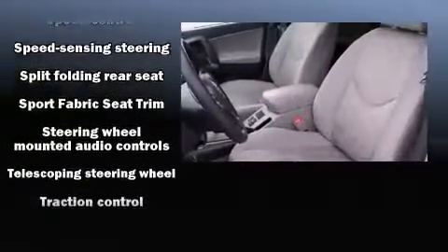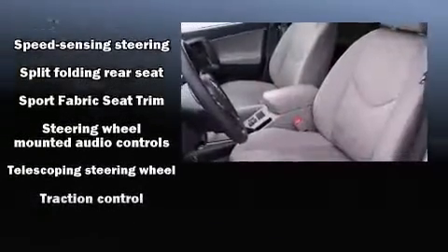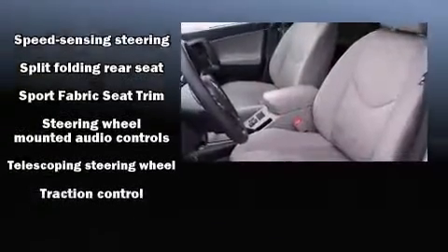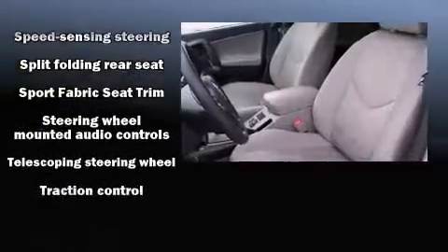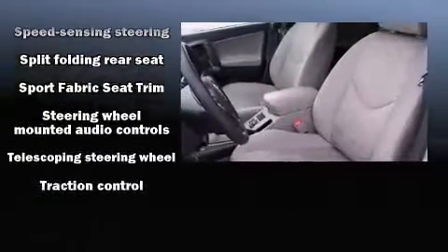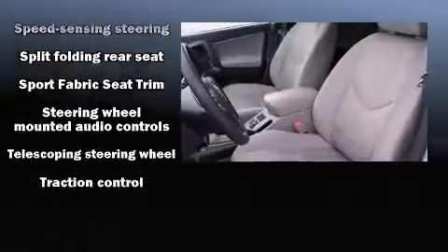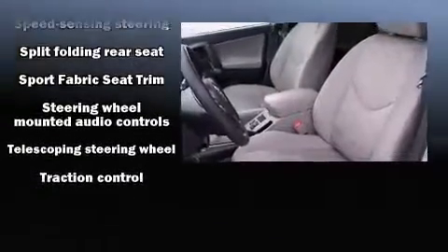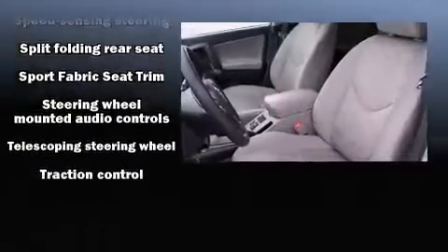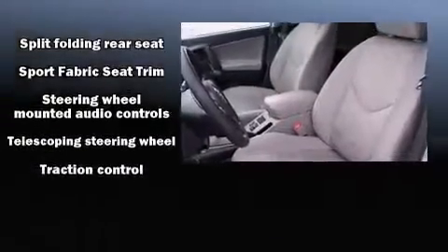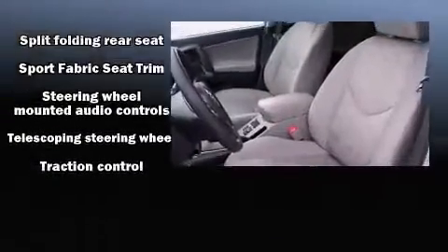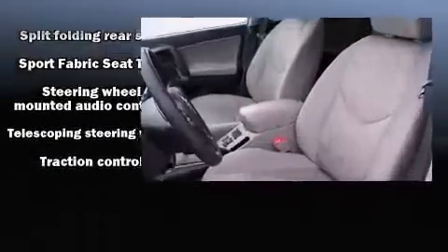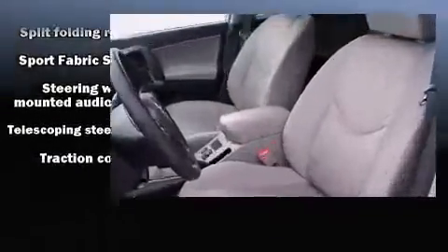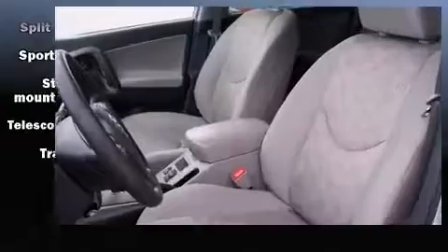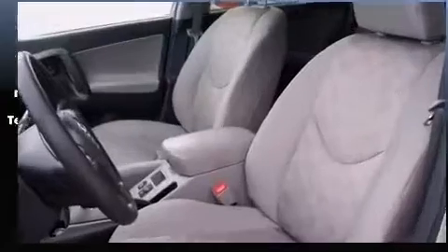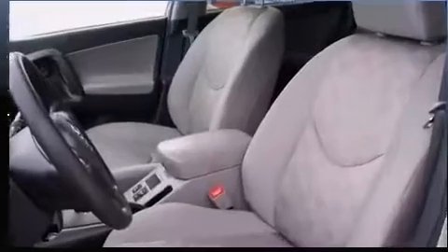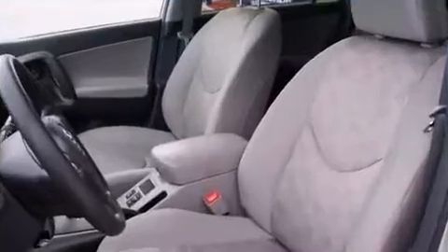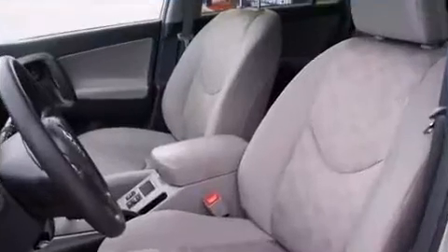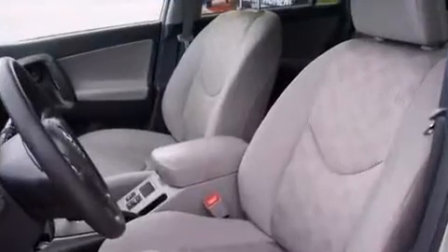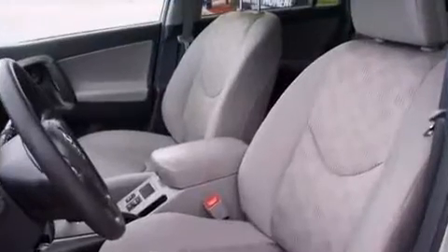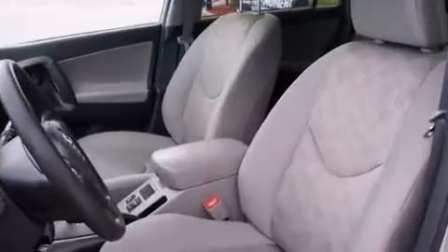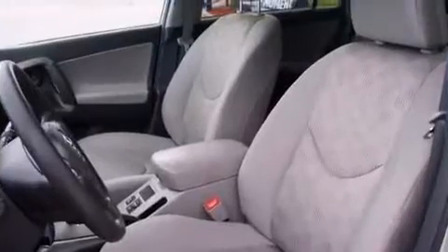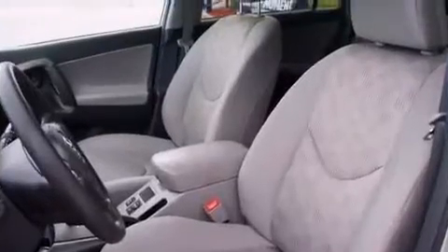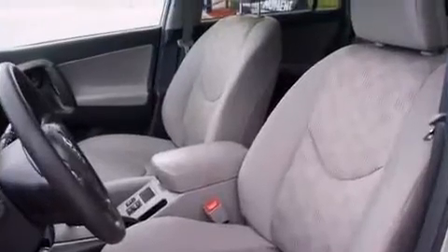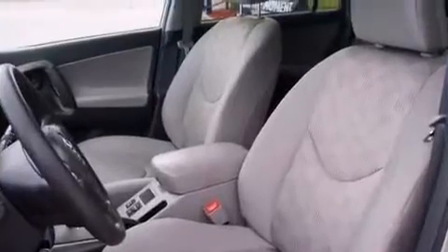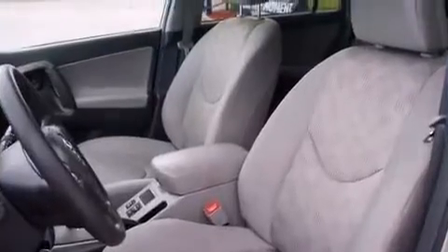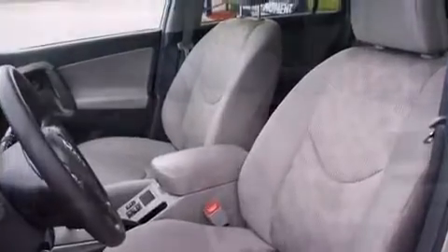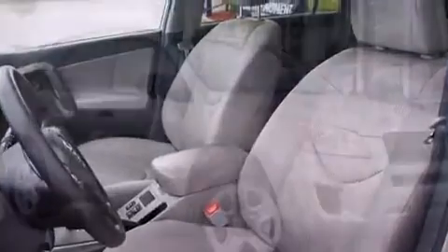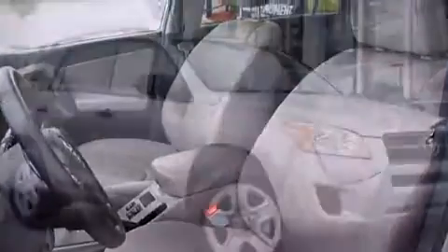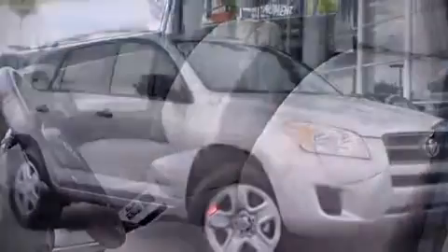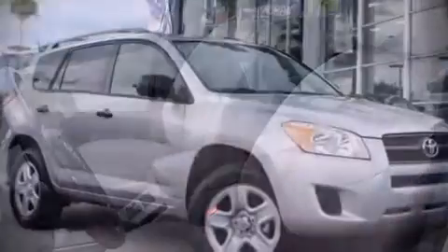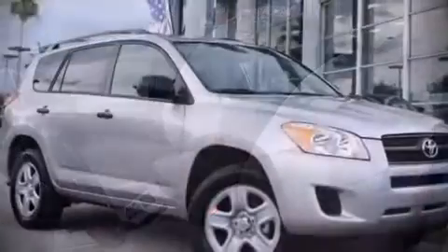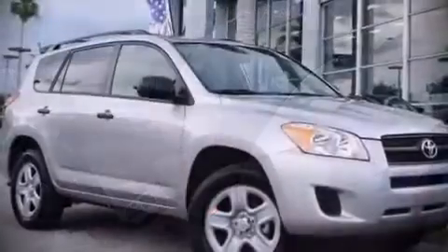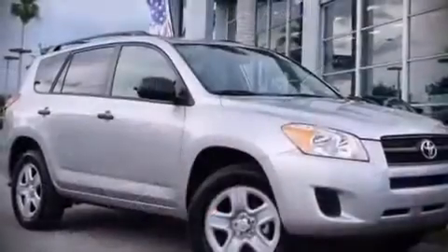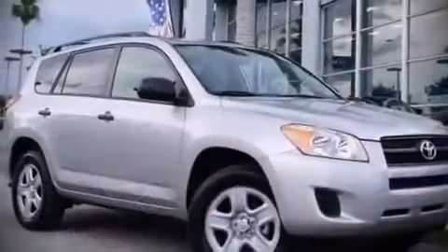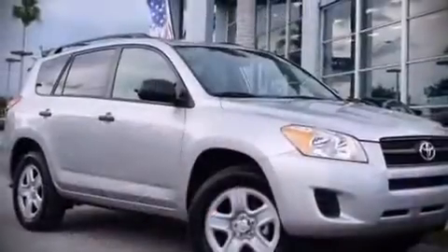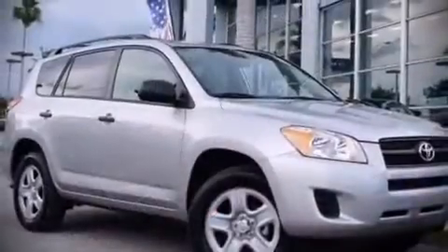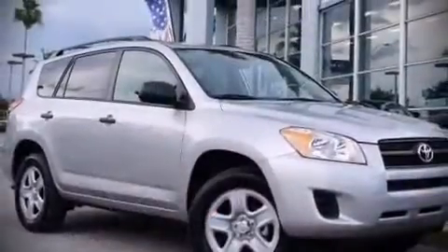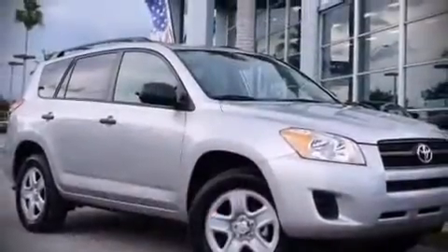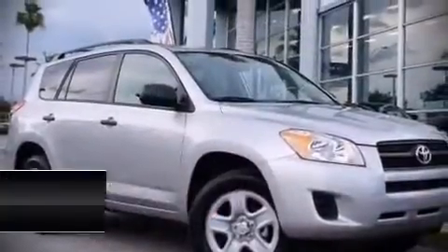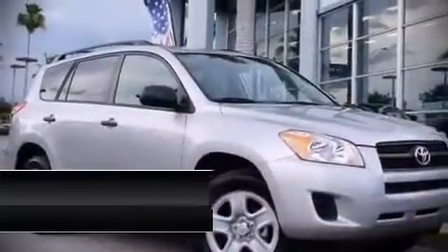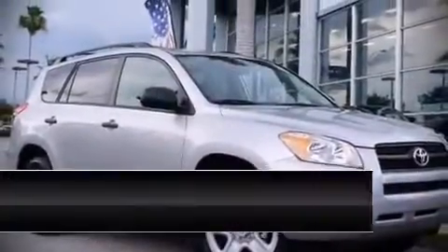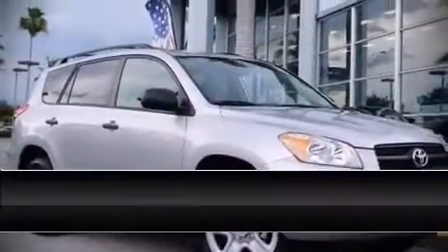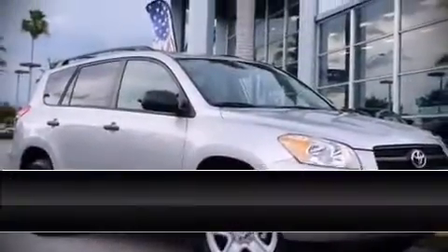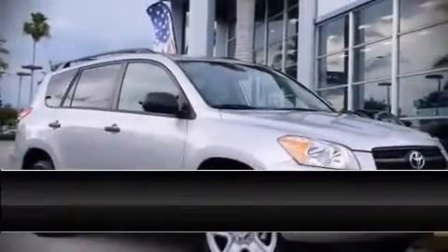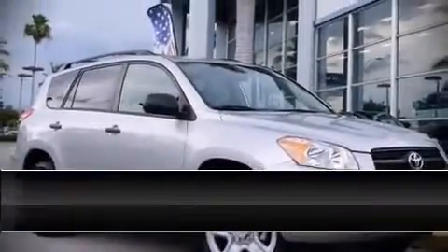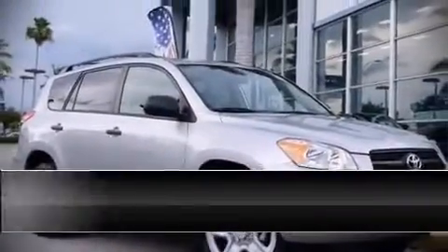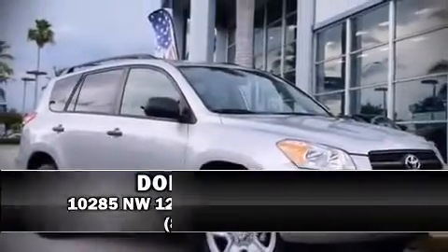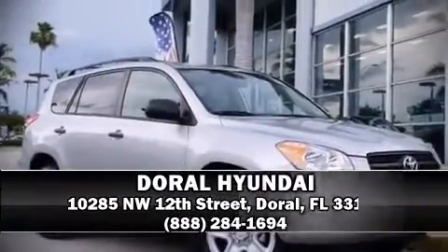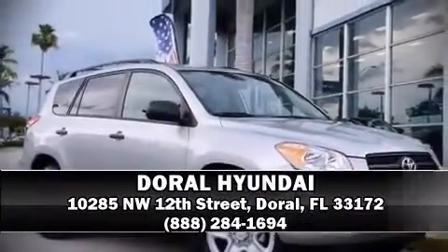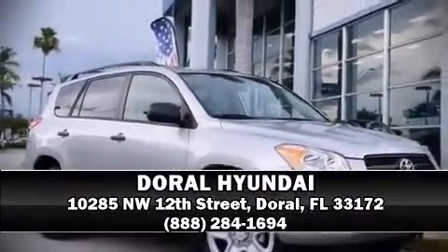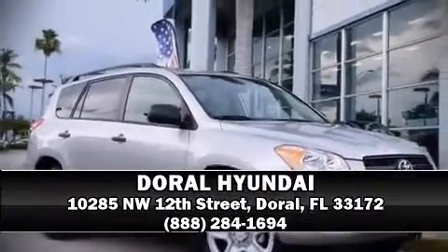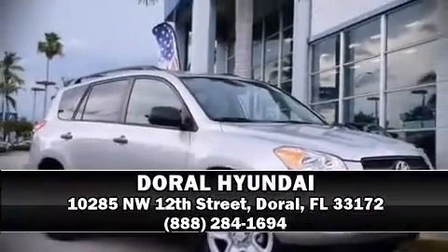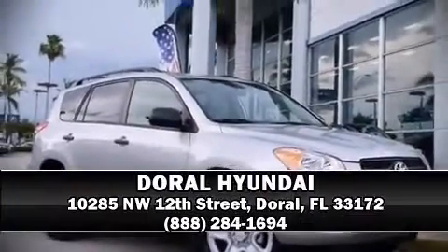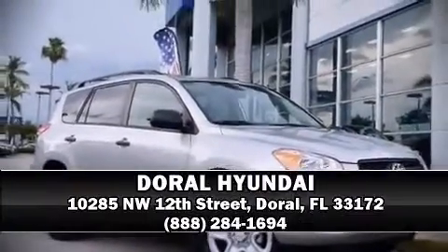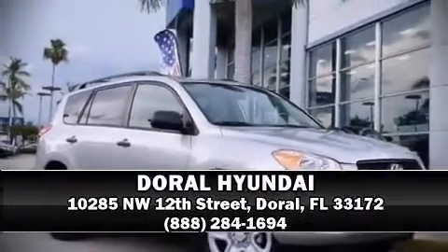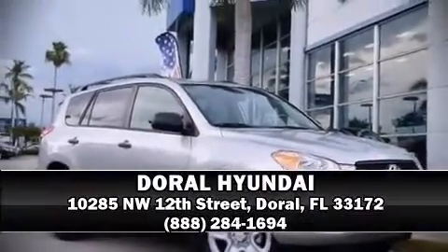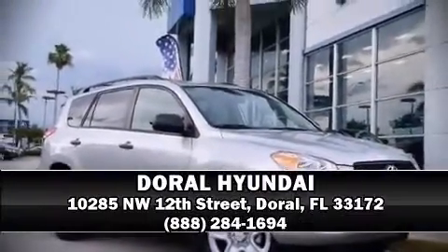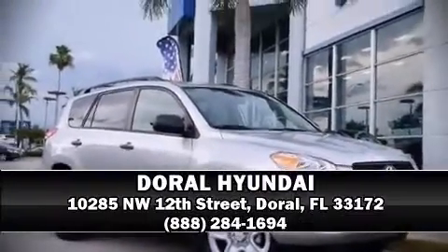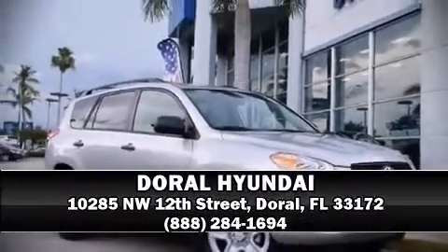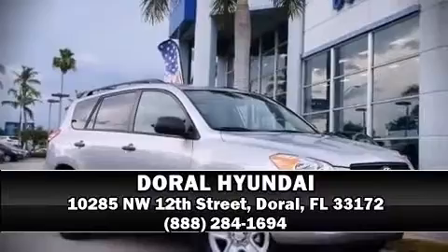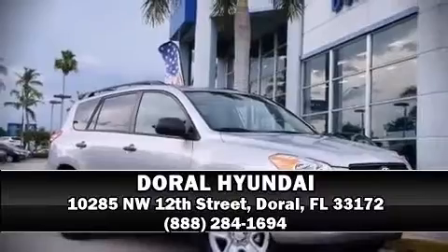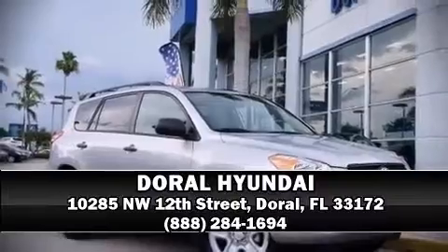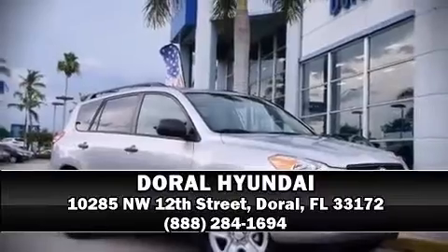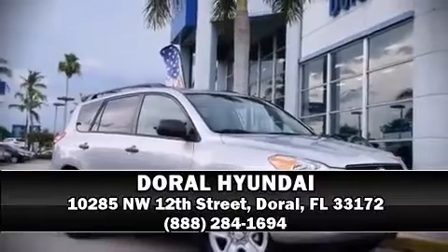Our sales reps are knowledgeable and professional. Stop by our dealership or give us a call for more information. Thank you for your attention.